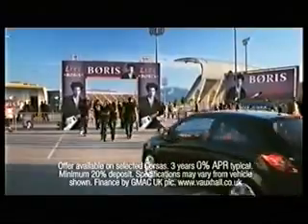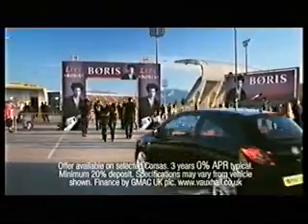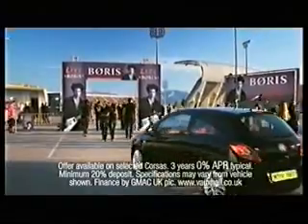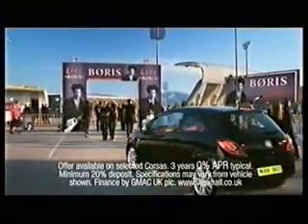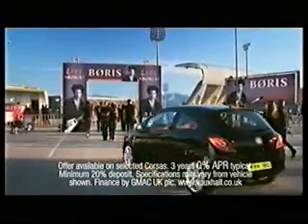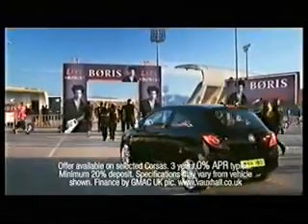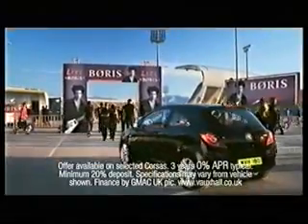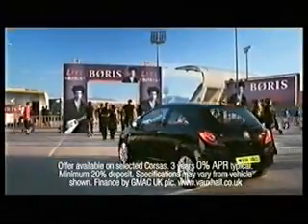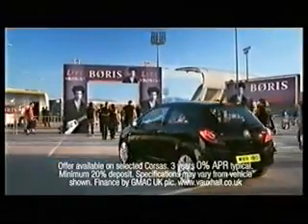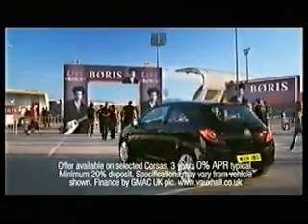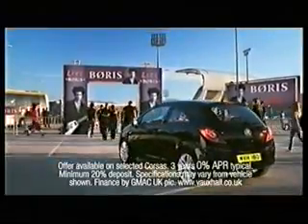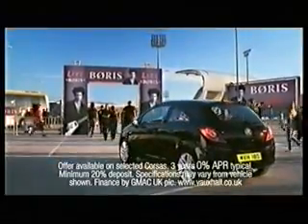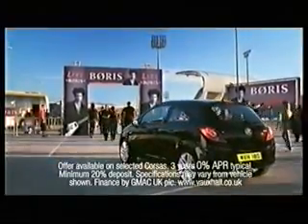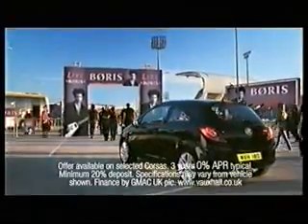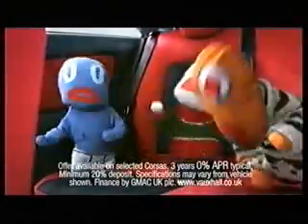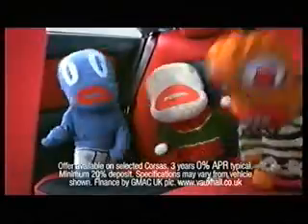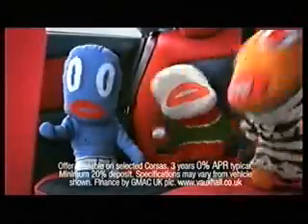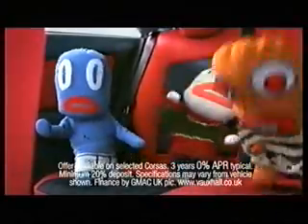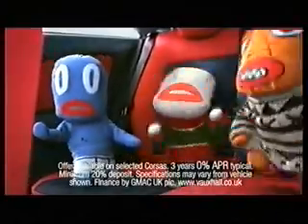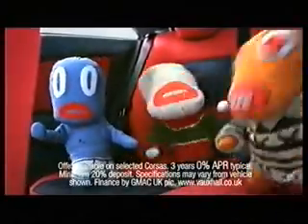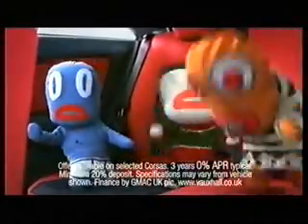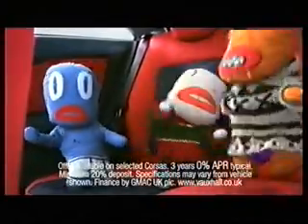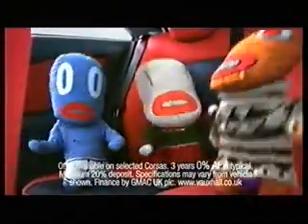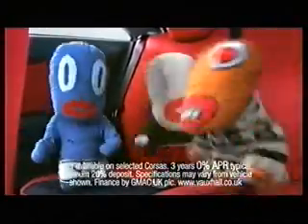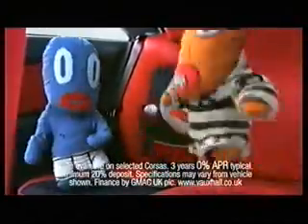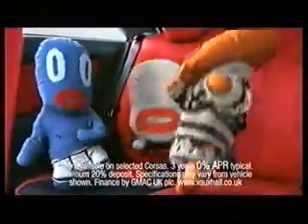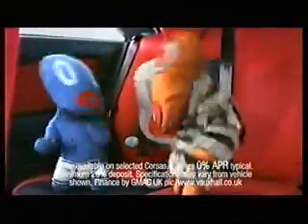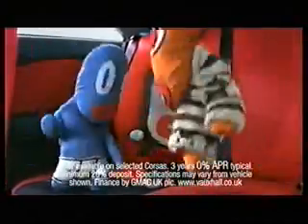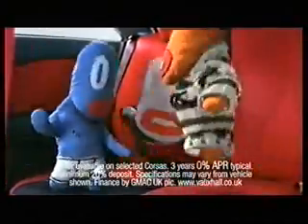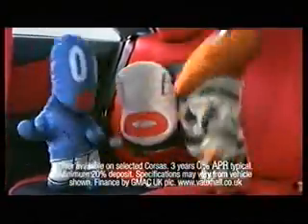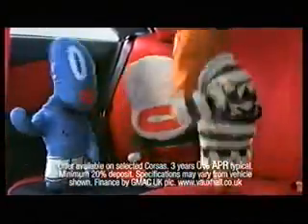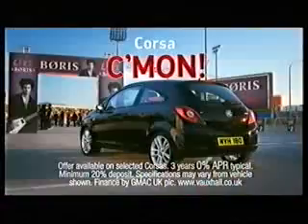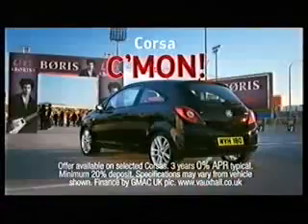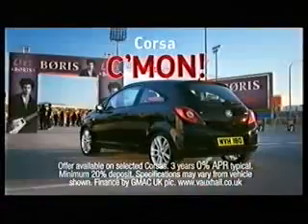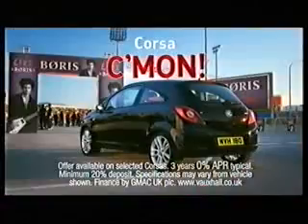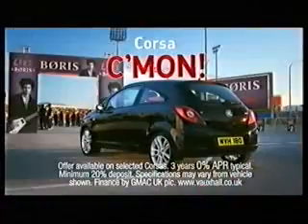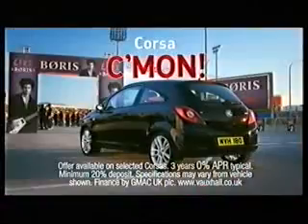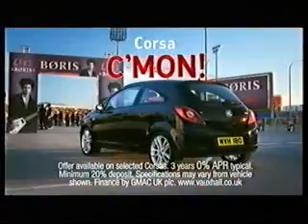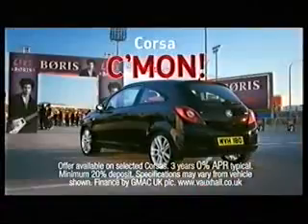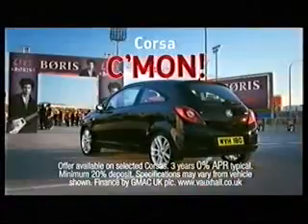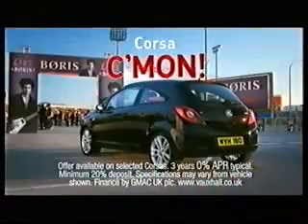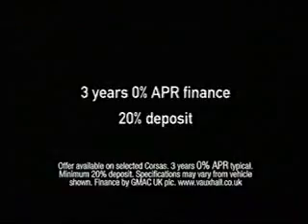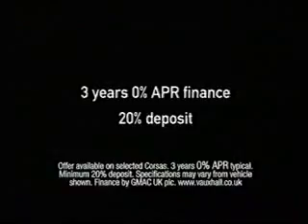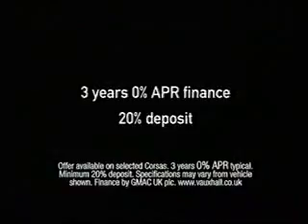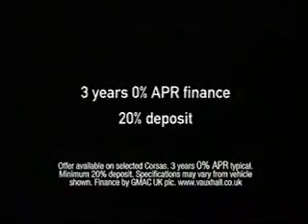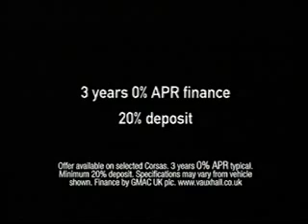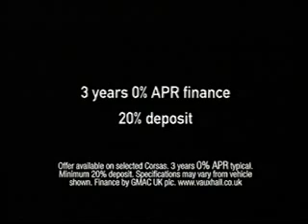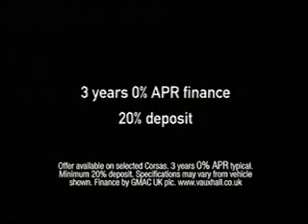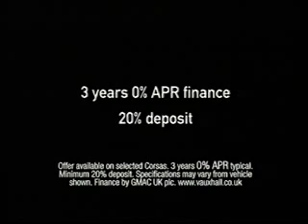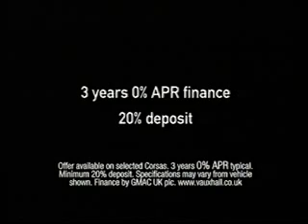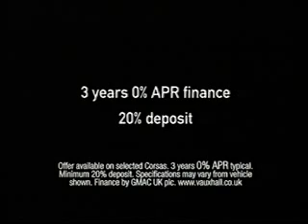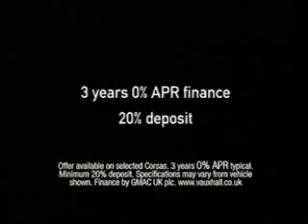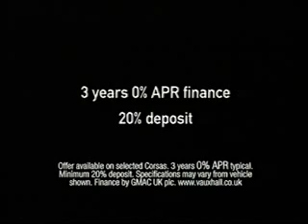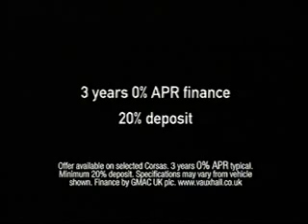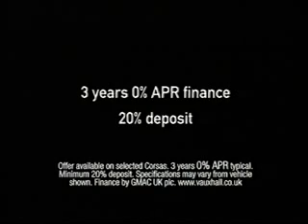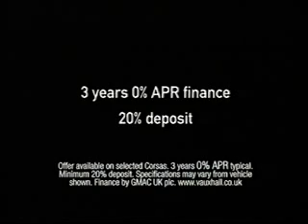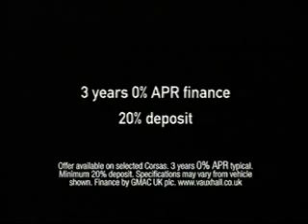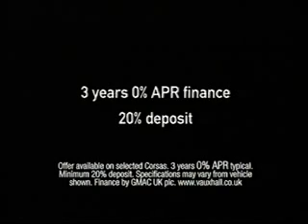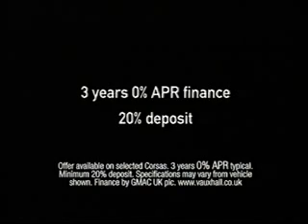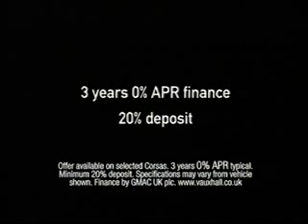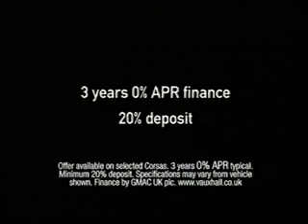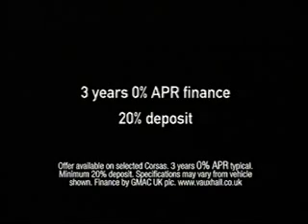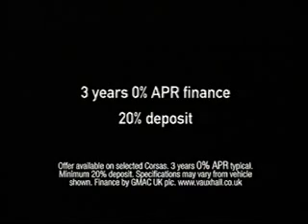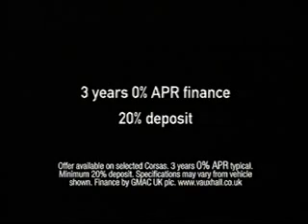Now you can get 0% finance on the Corsa for three years with a 20% deposit. Offer ends 2nd of October. Conditions apply.